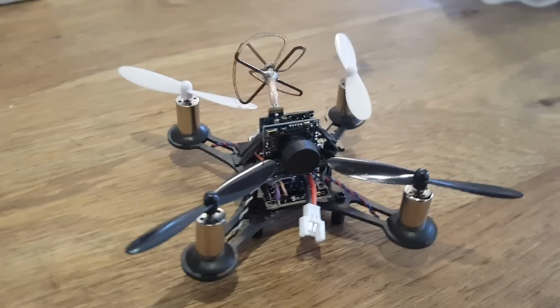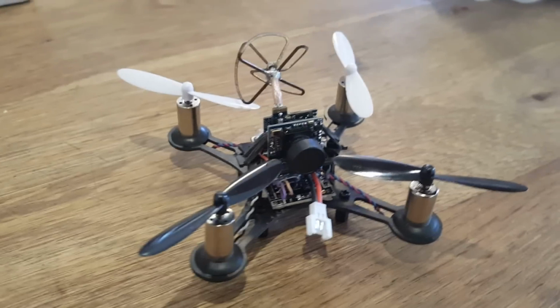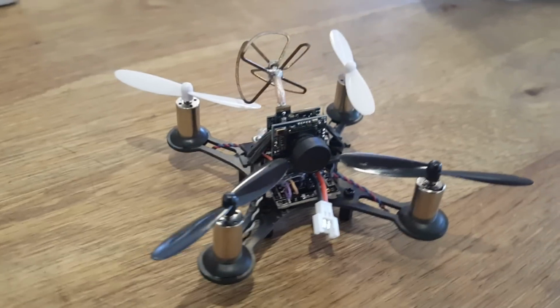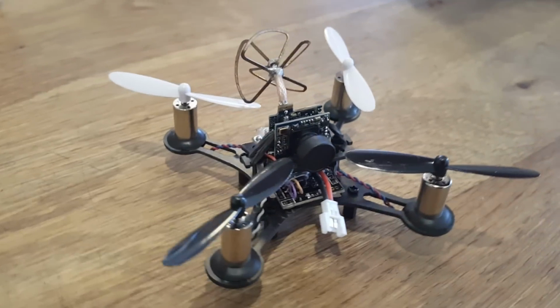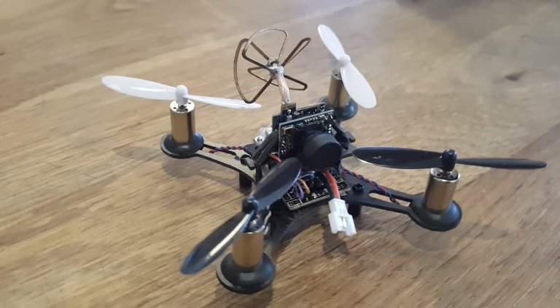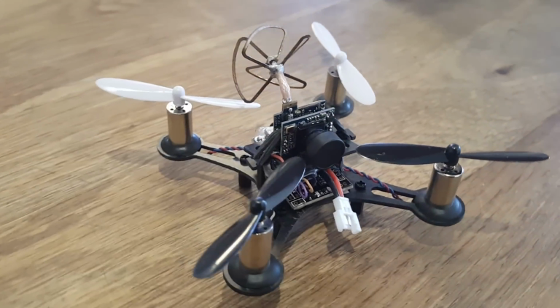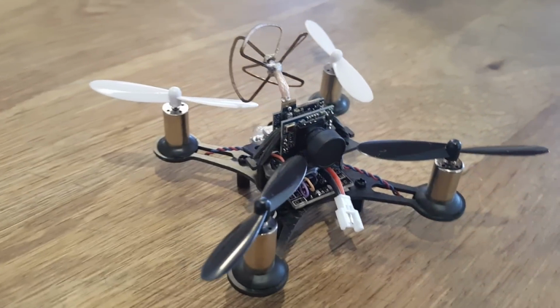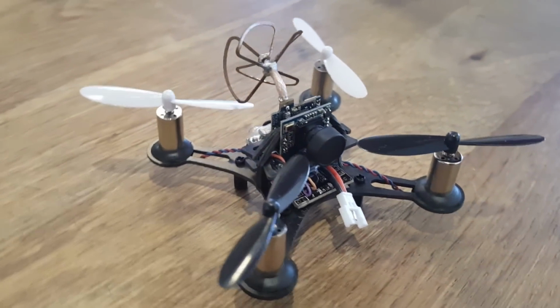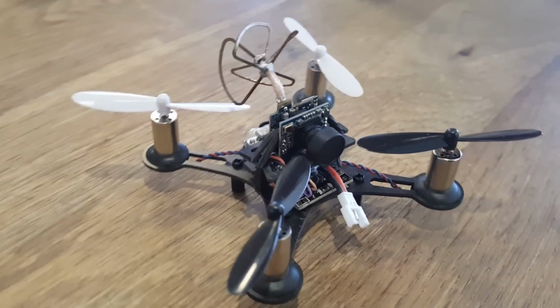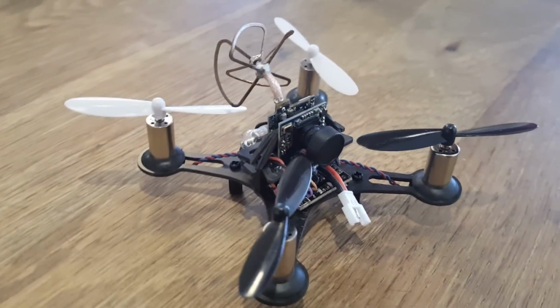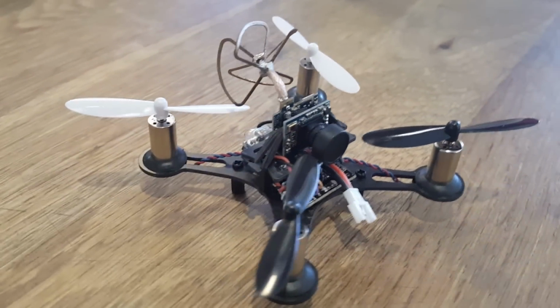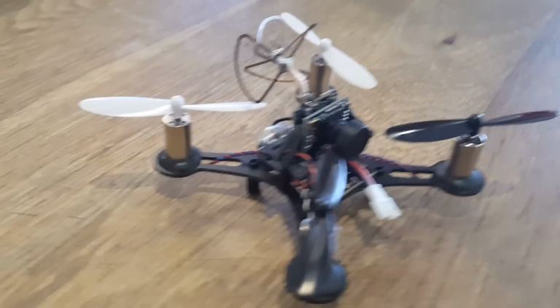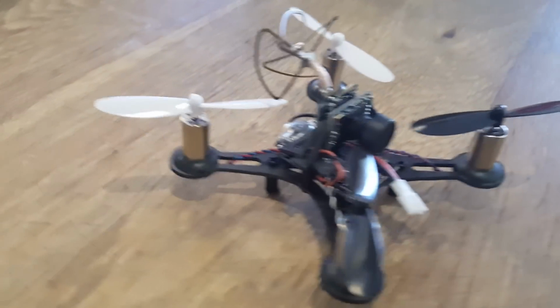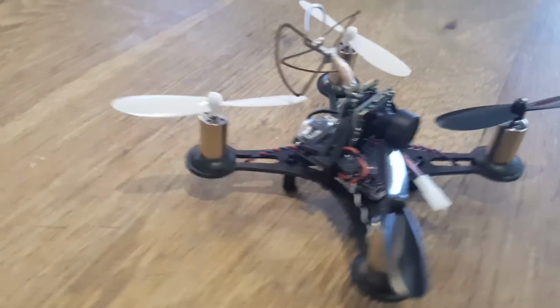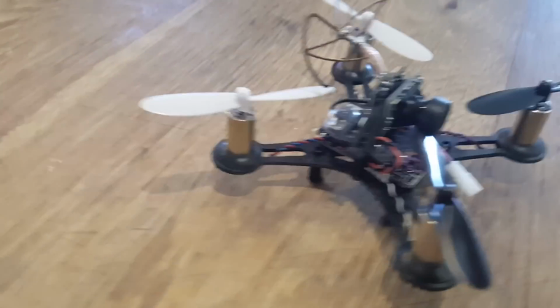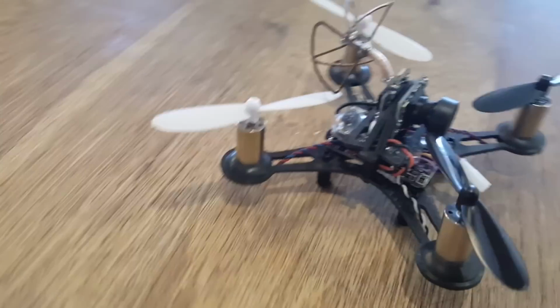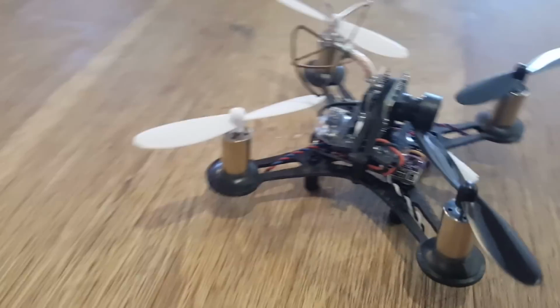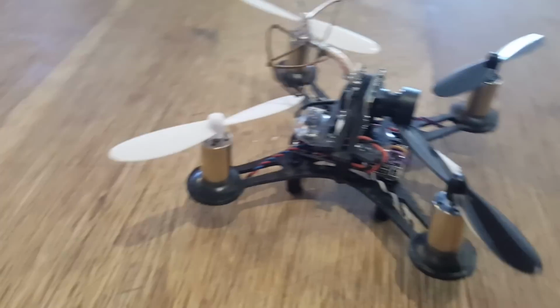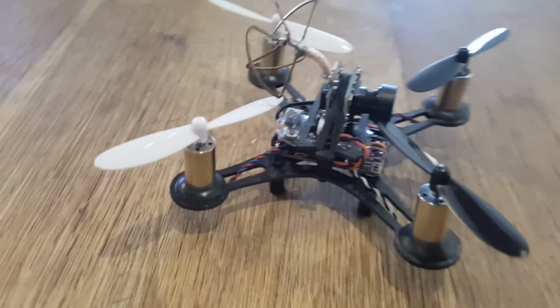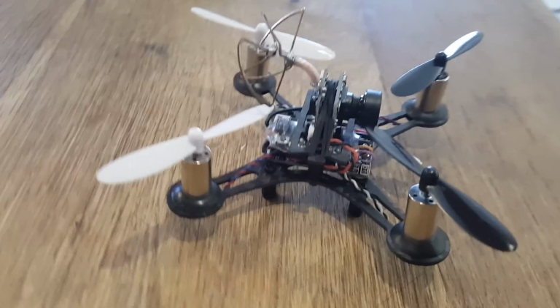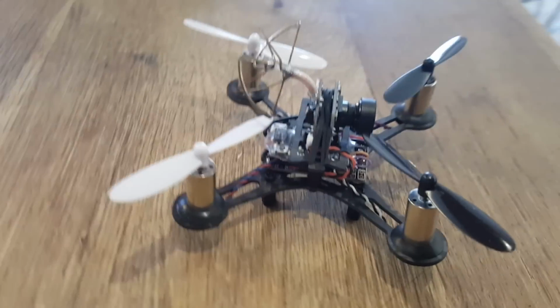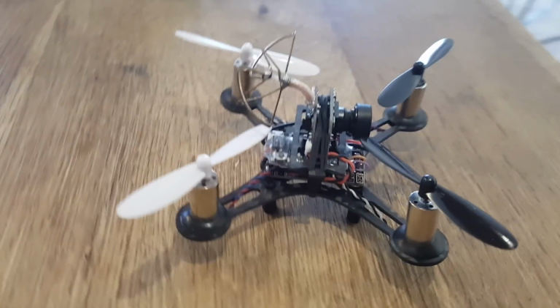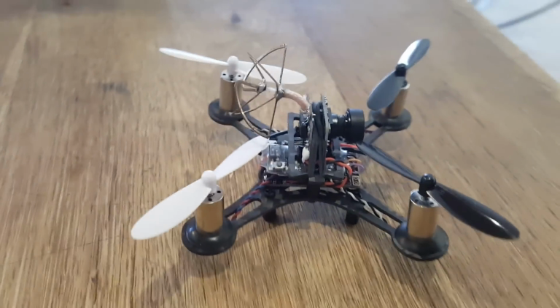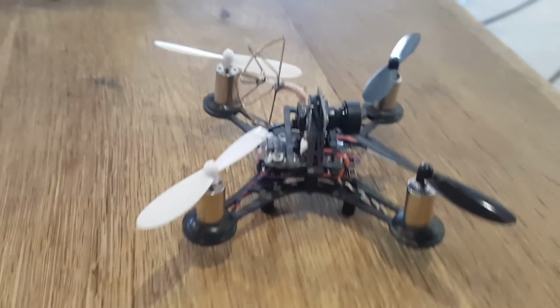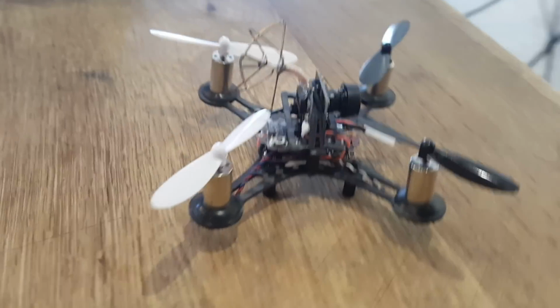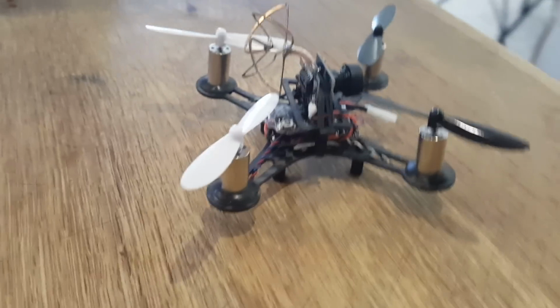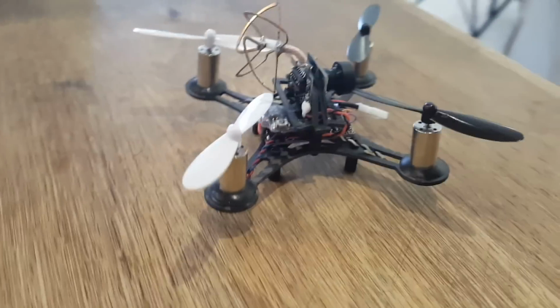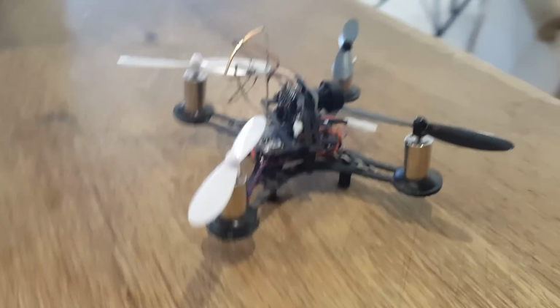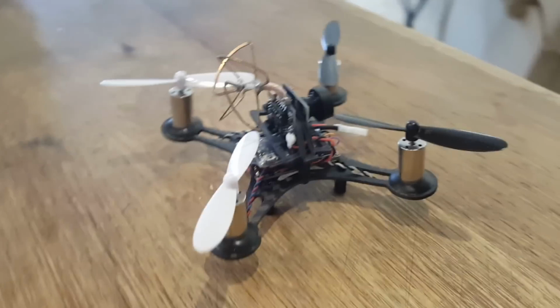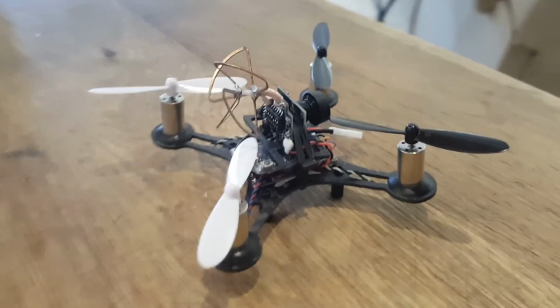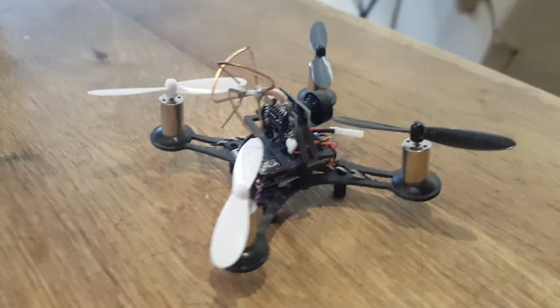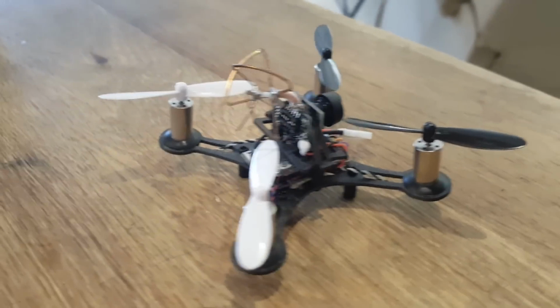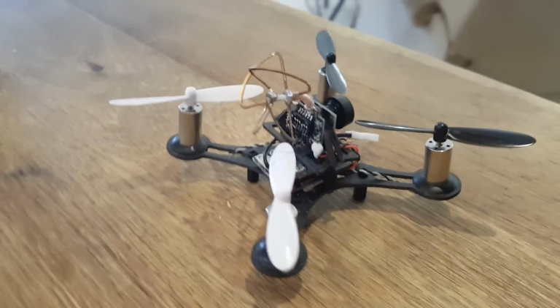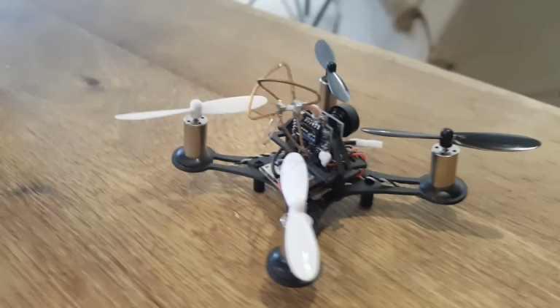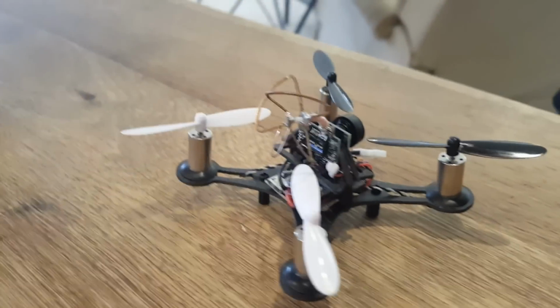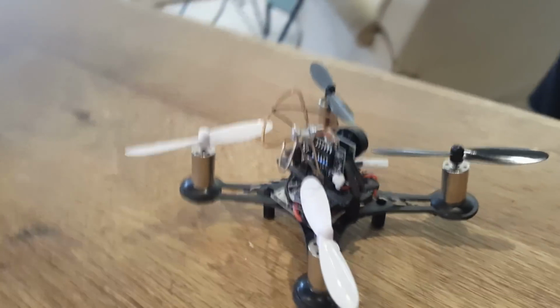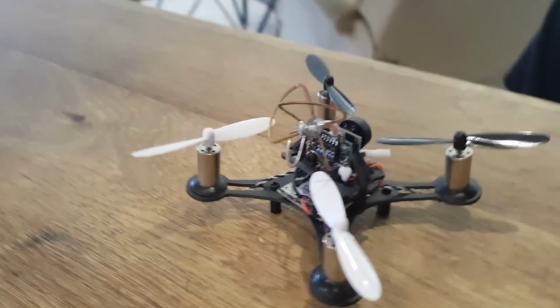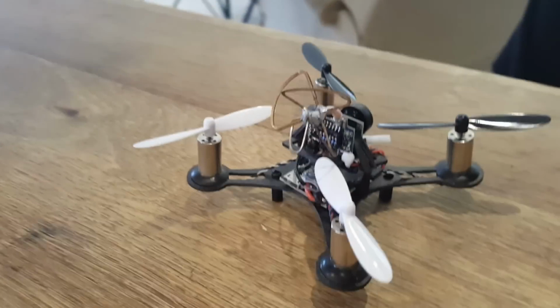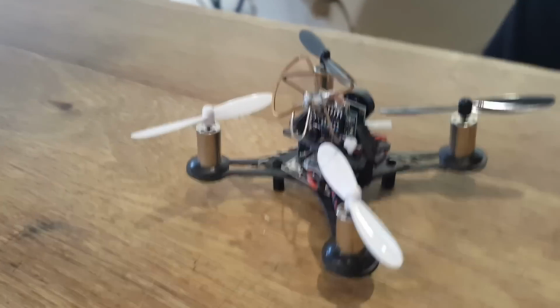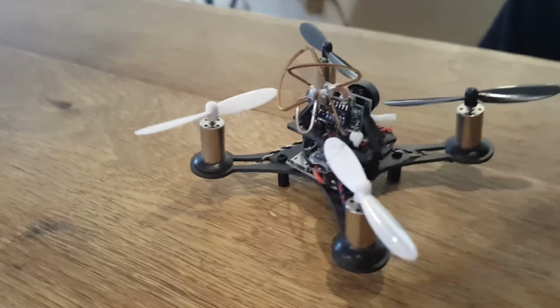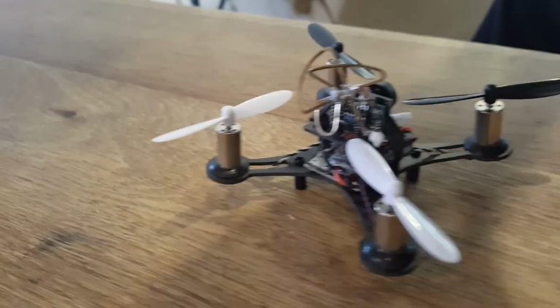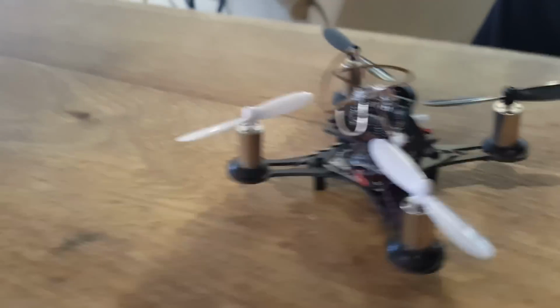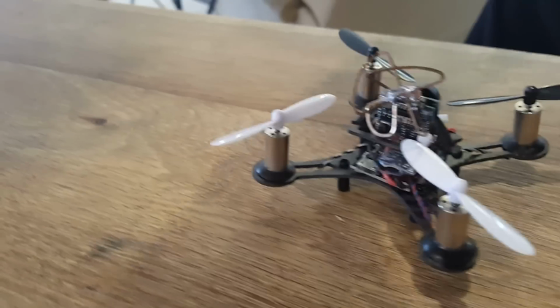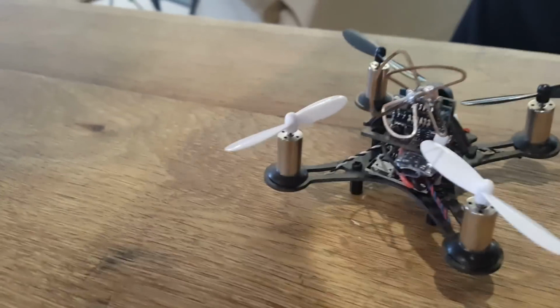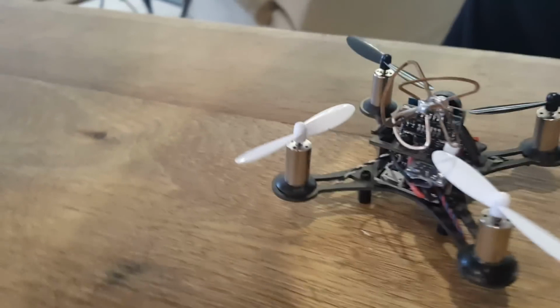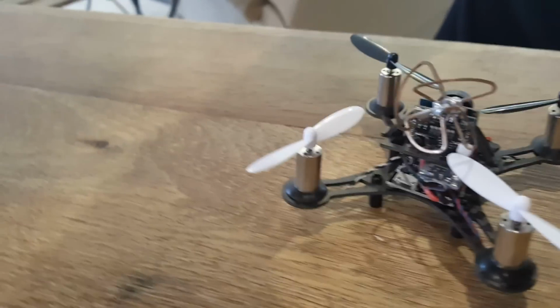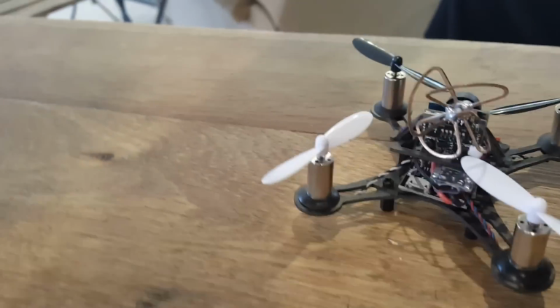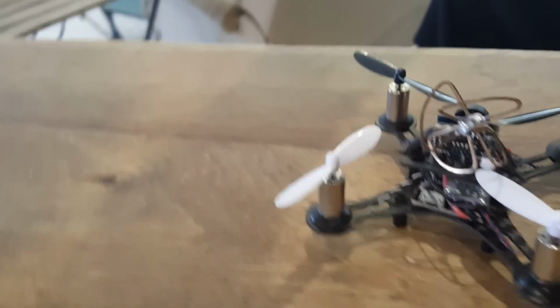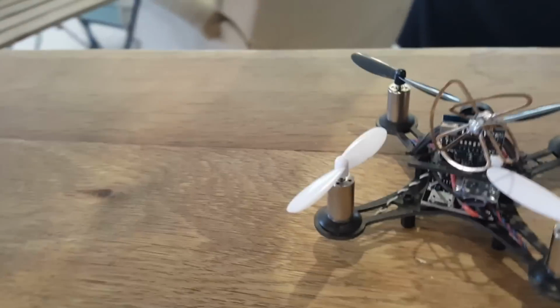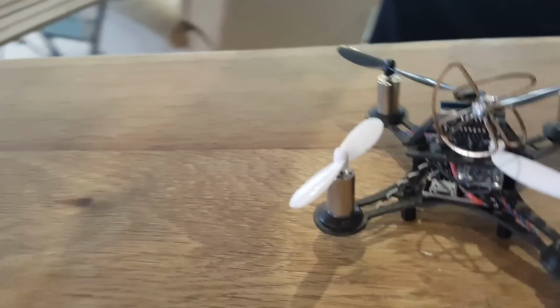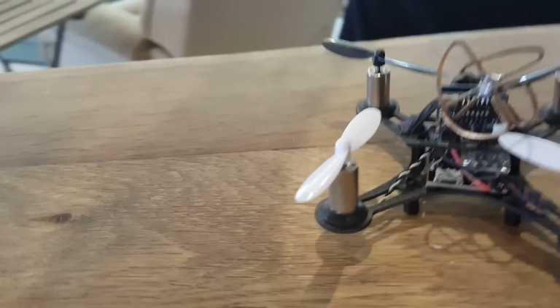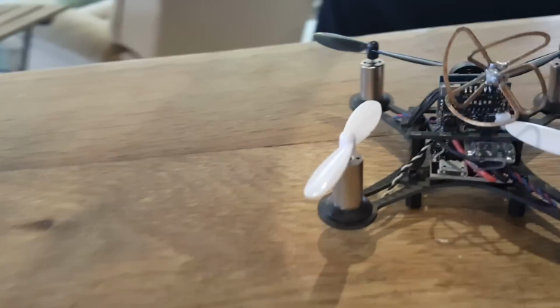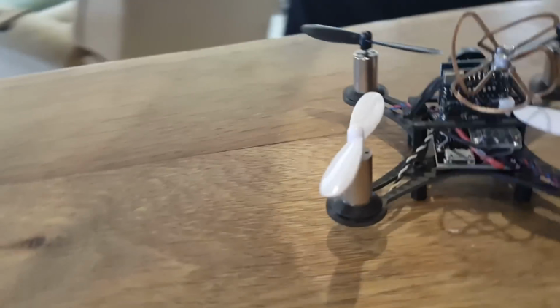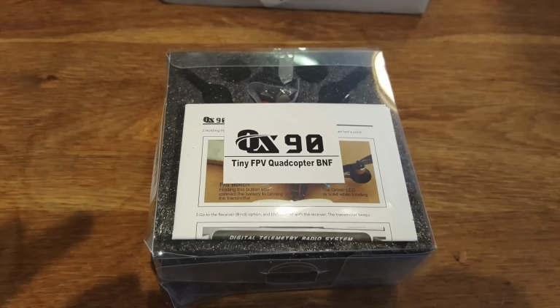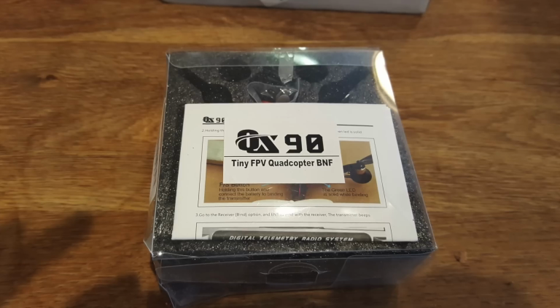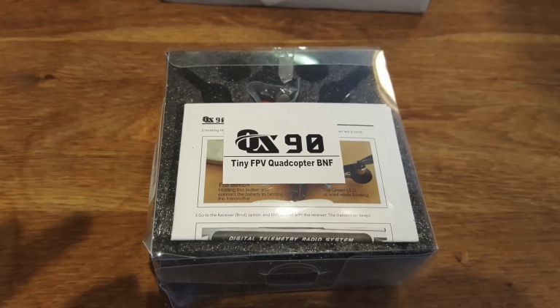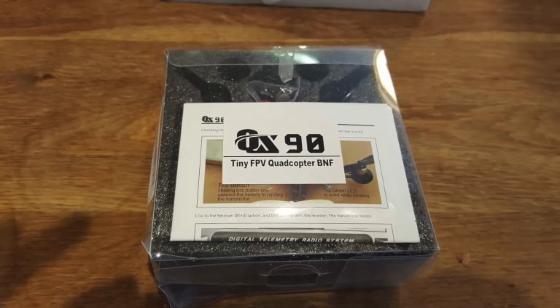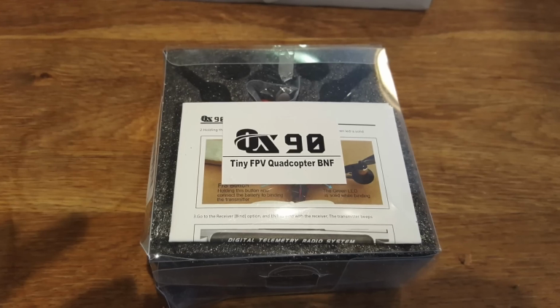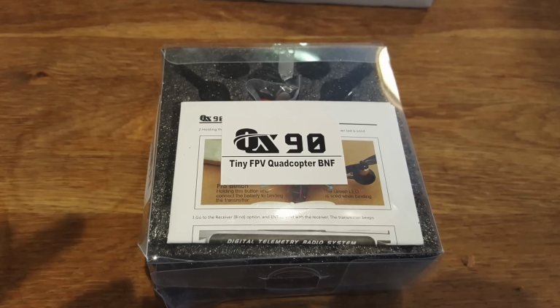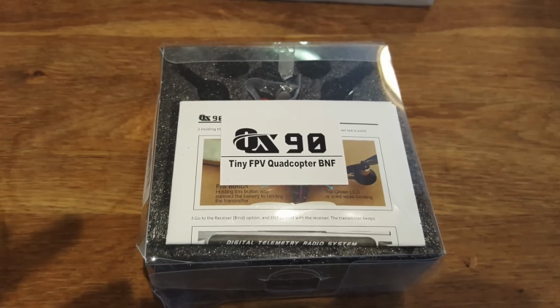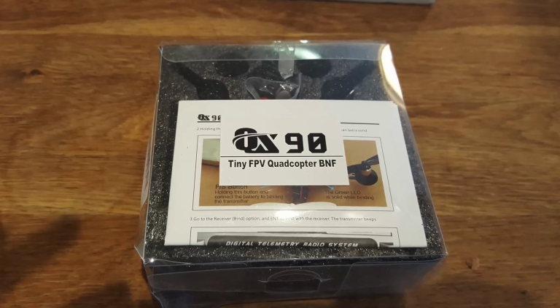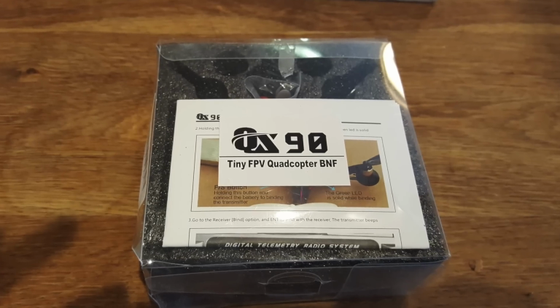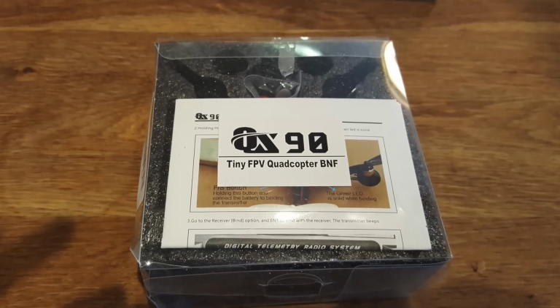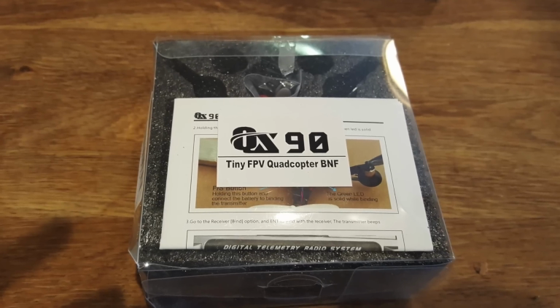Hi, this is a quick unboxing and re-review of the Eachine QX90 micro quadcopter from Banggood.com.